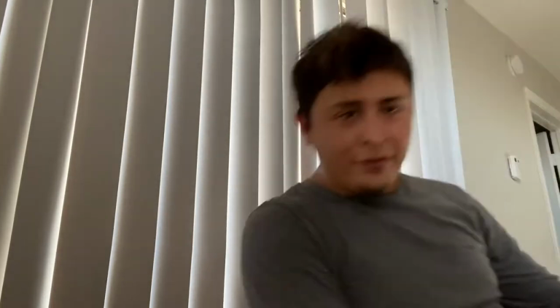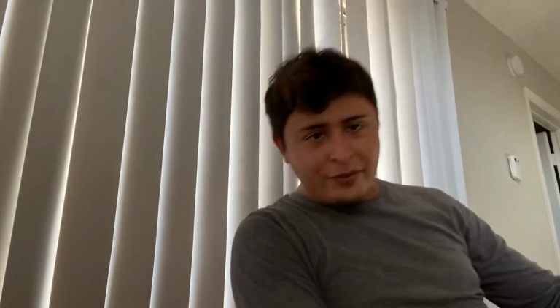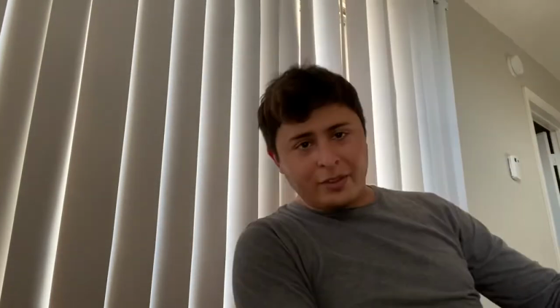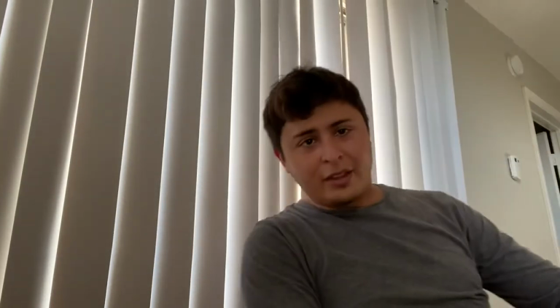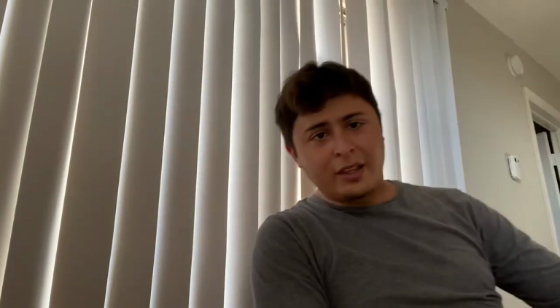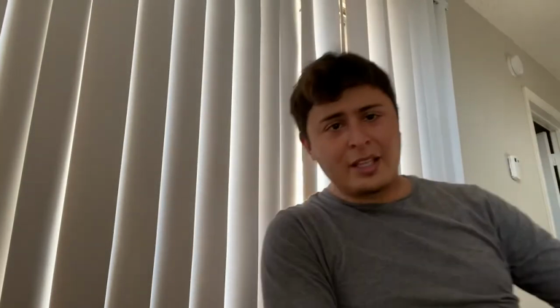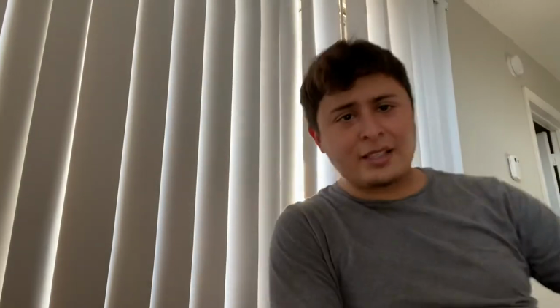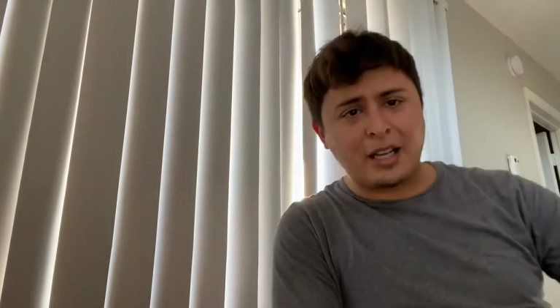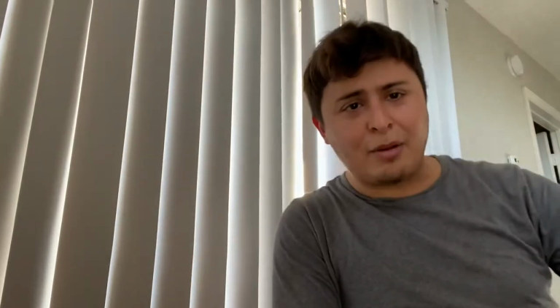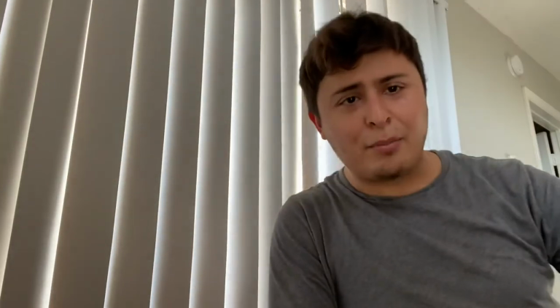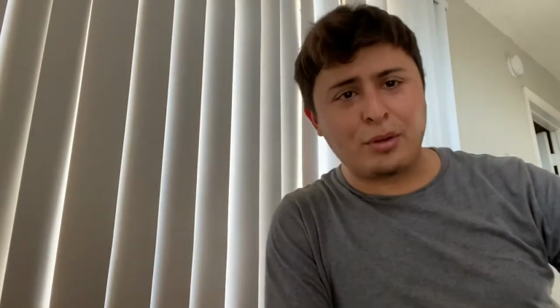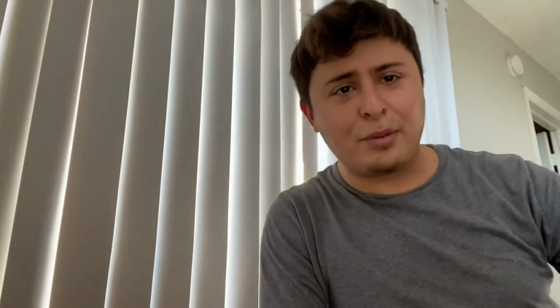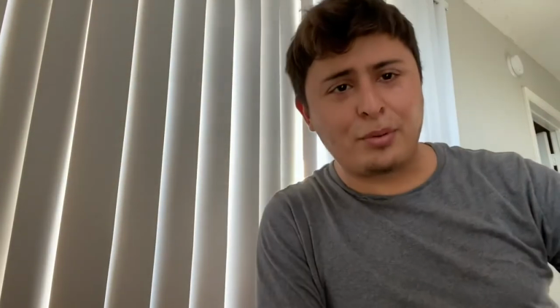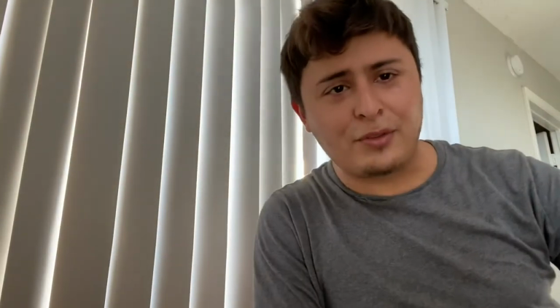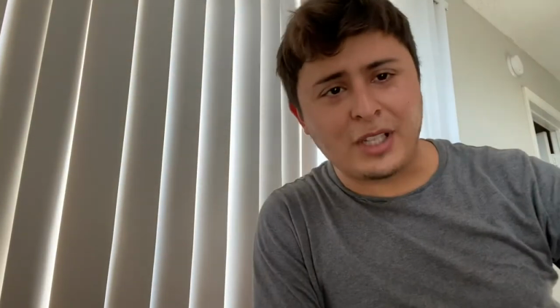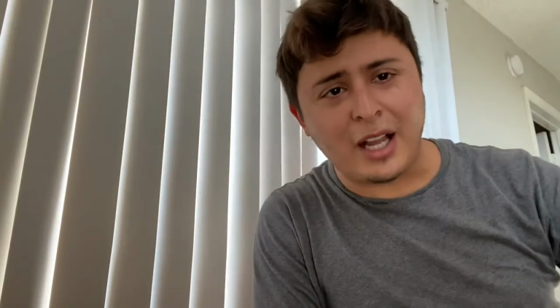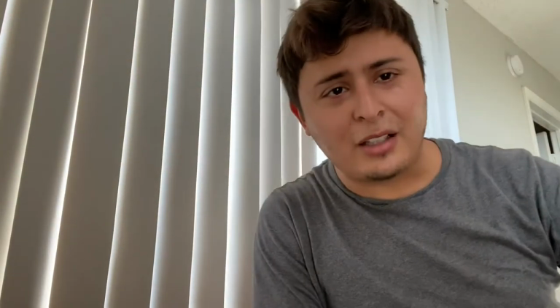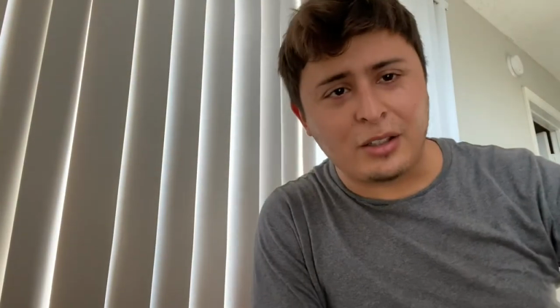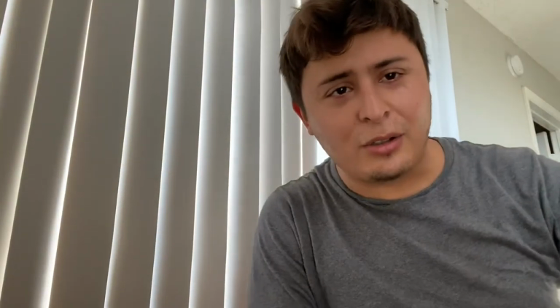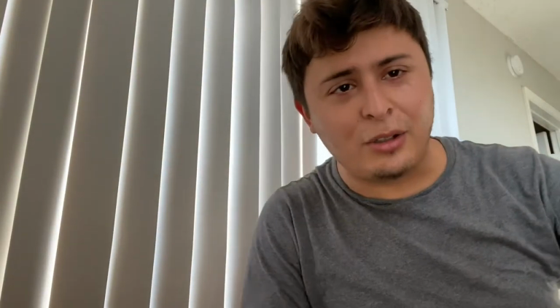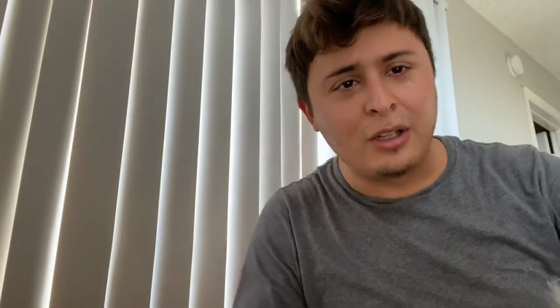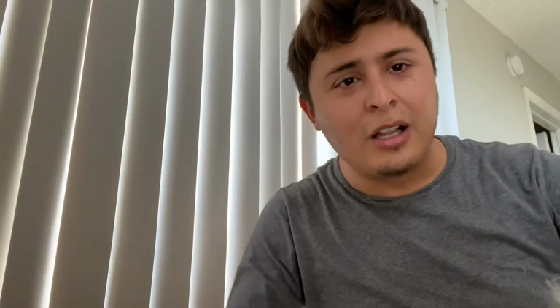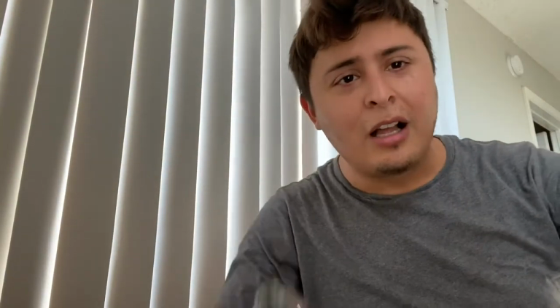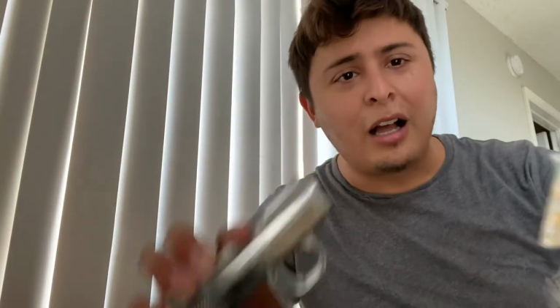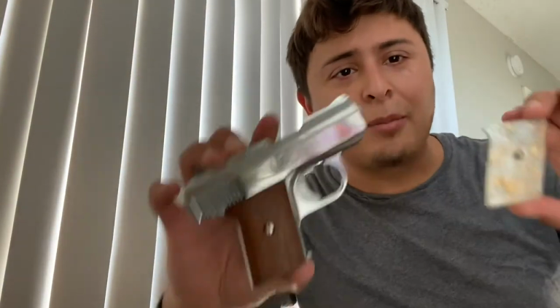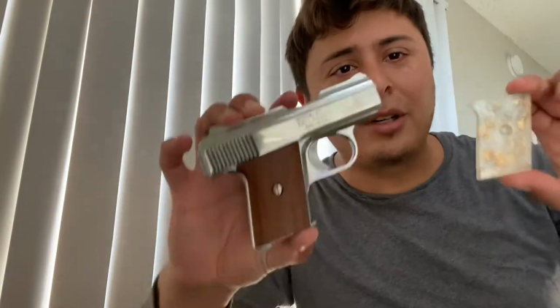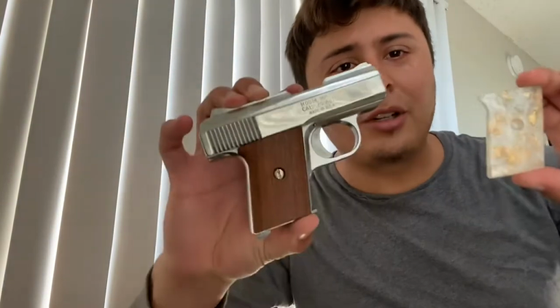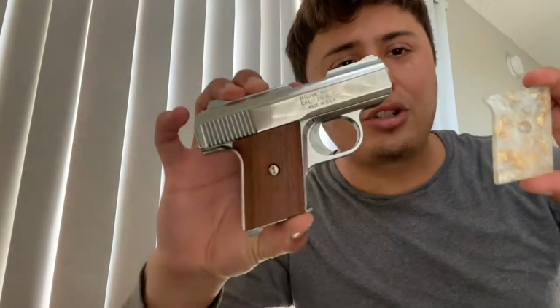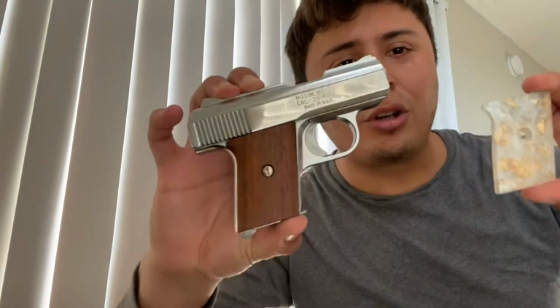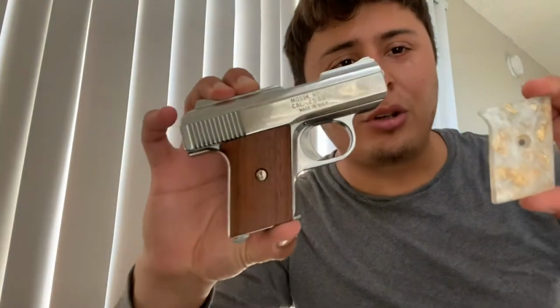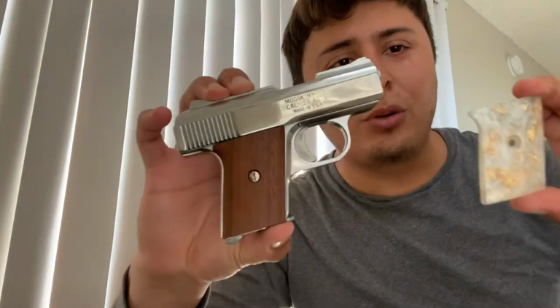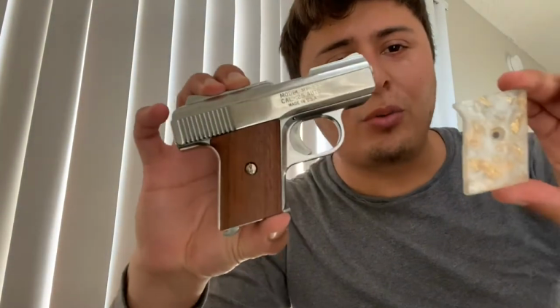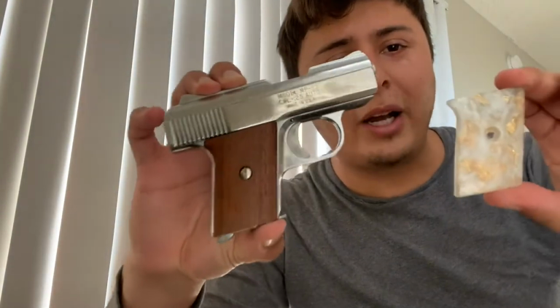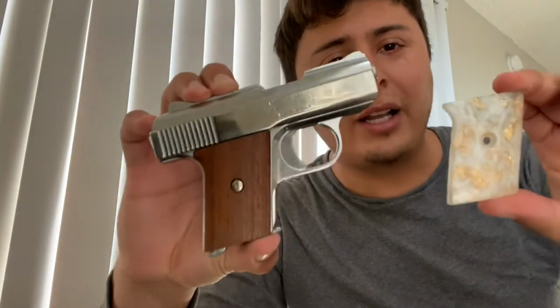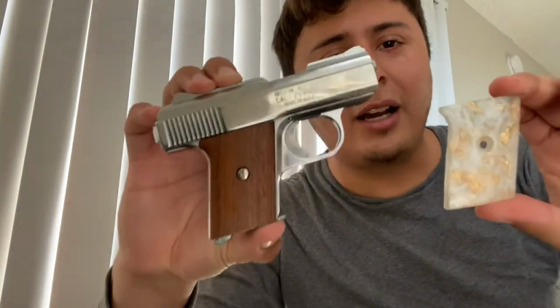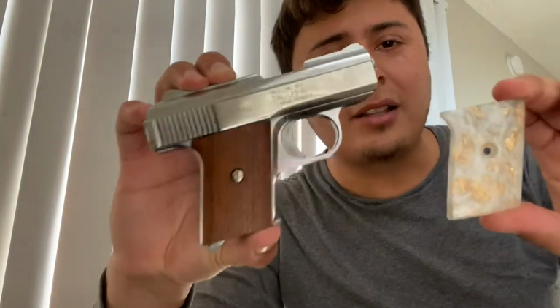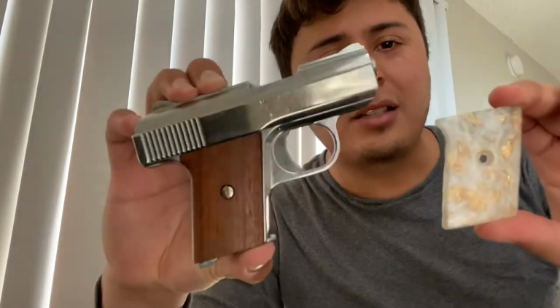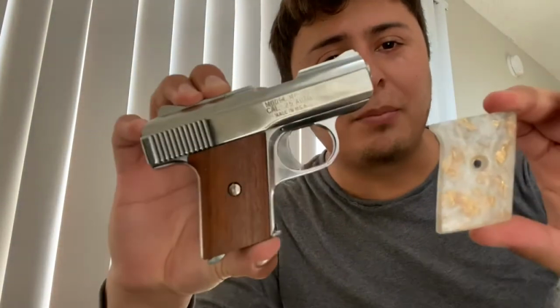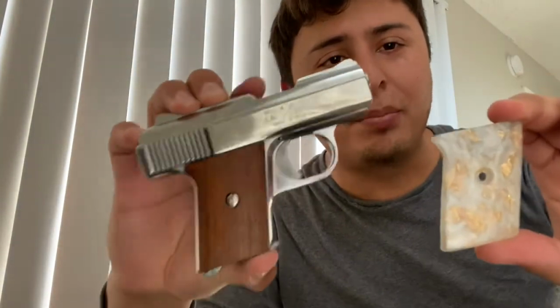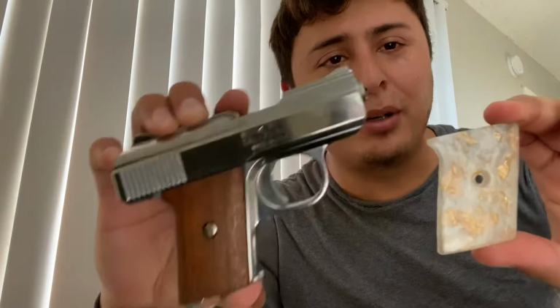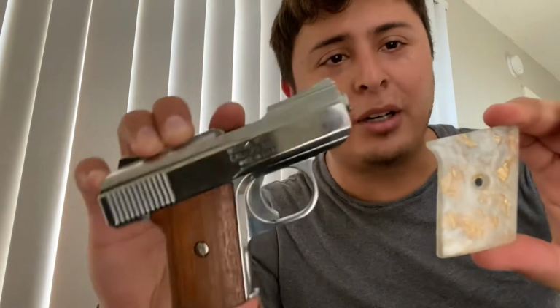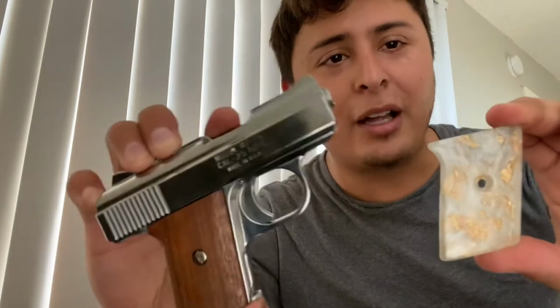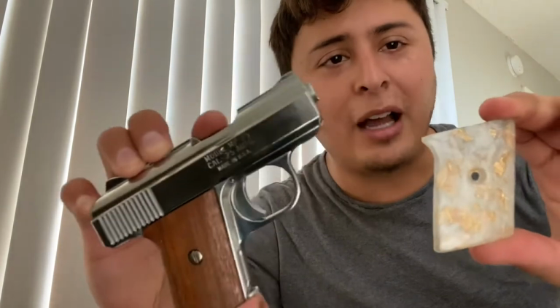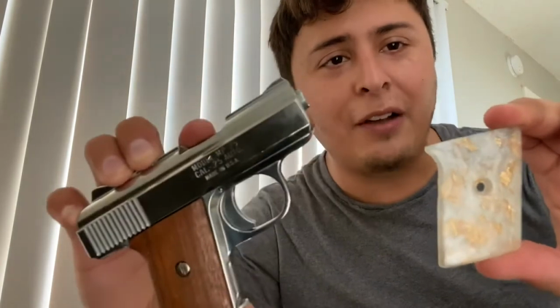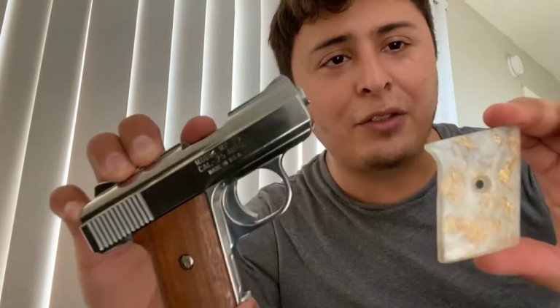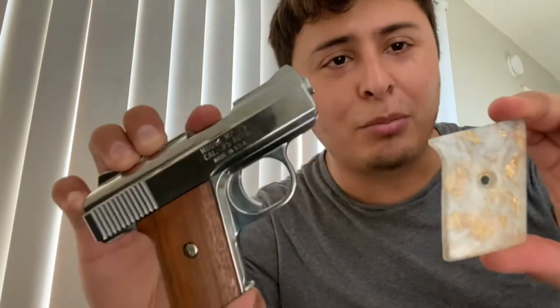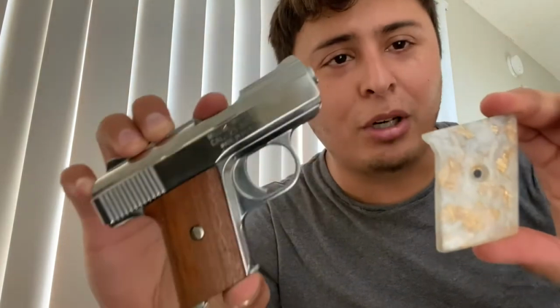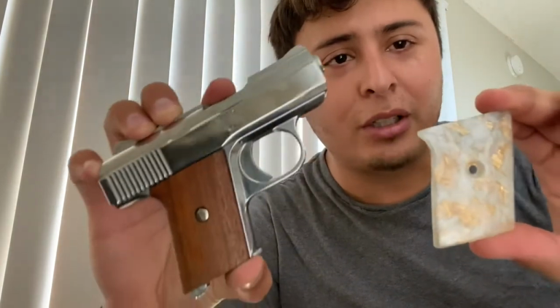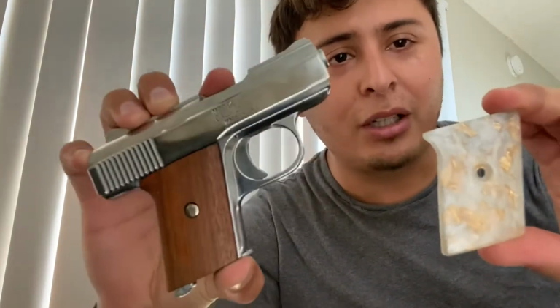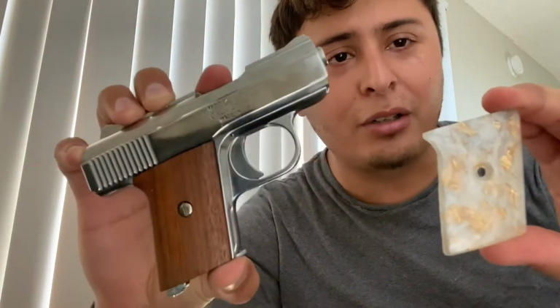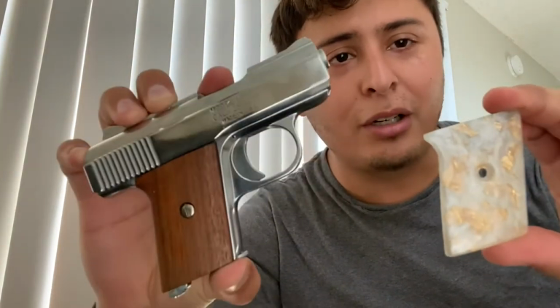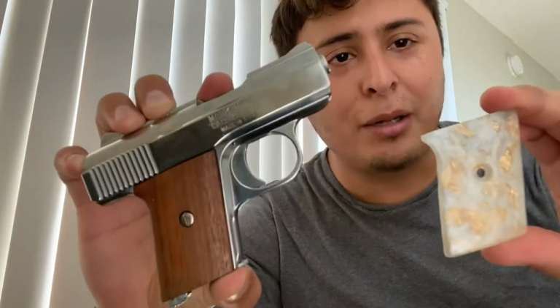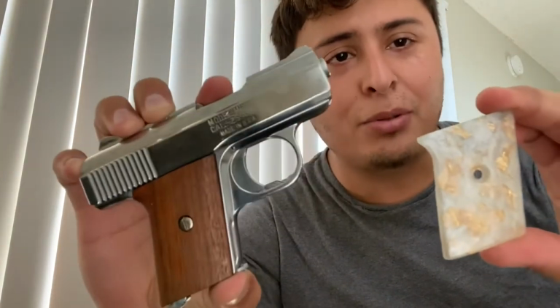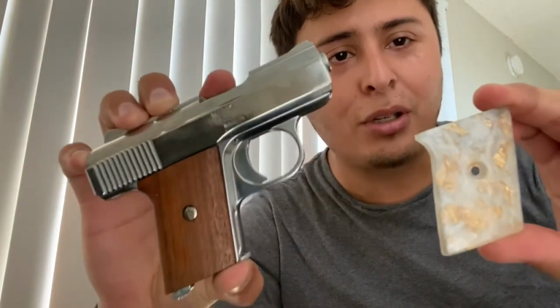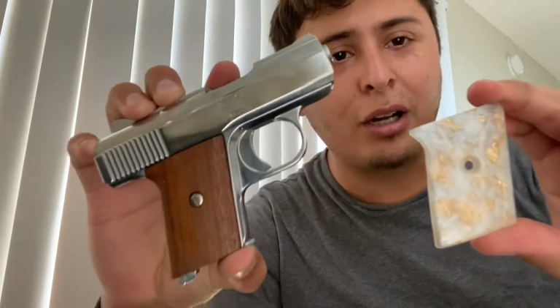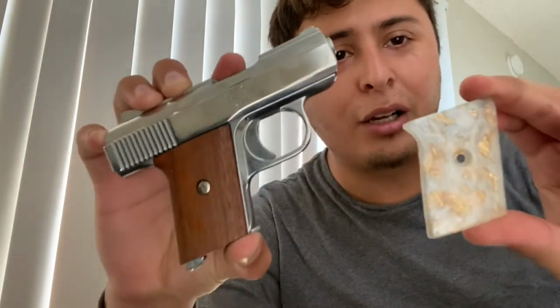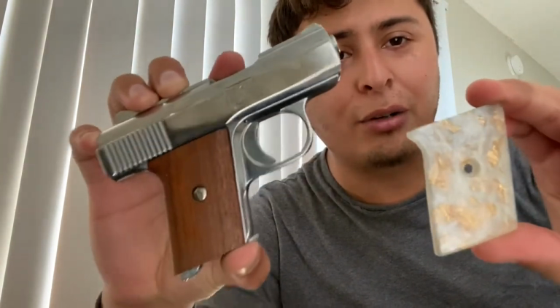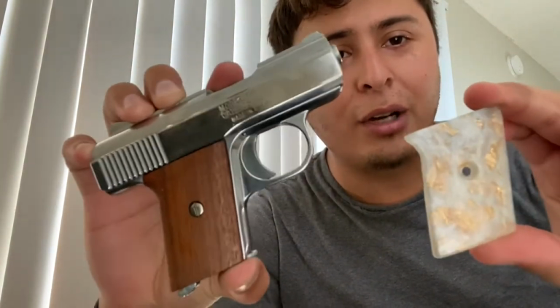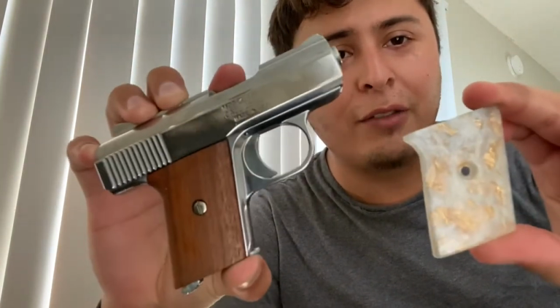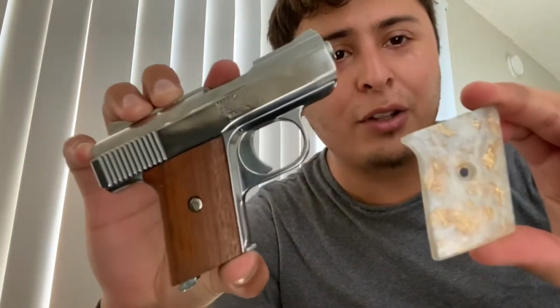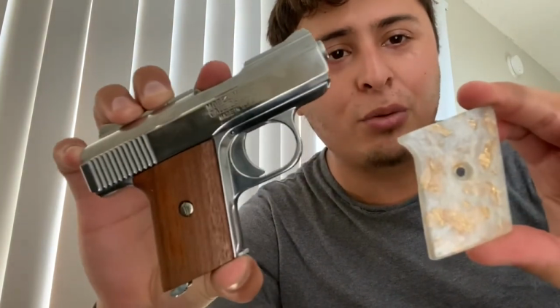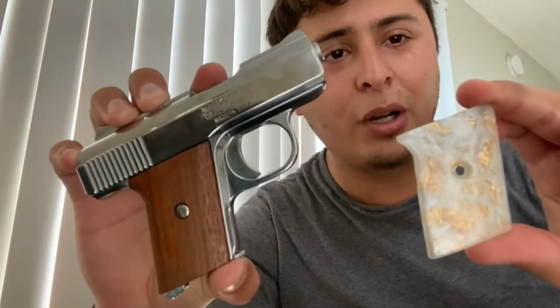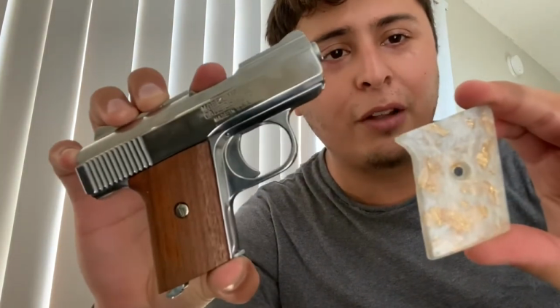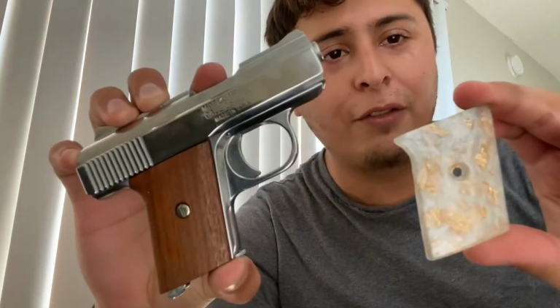This time on Bulletproof Tactical, I'm going to show you why not to put aftermarket grips on a Raven 25.